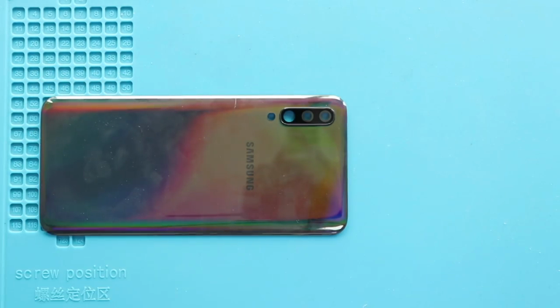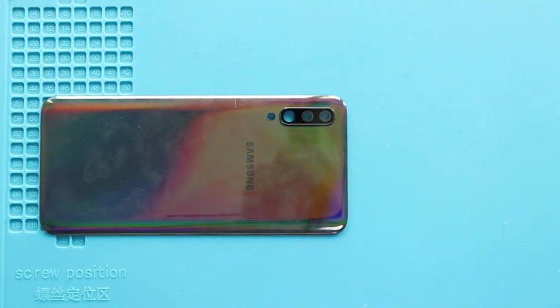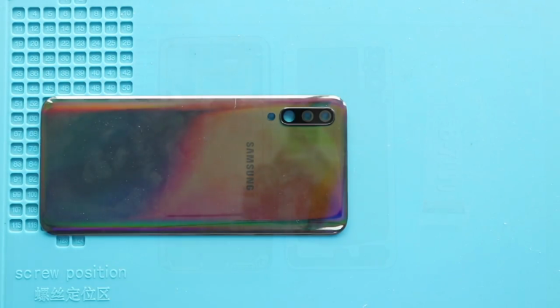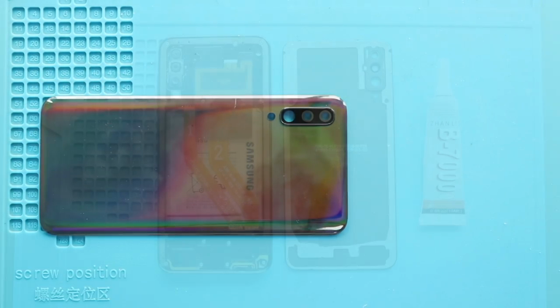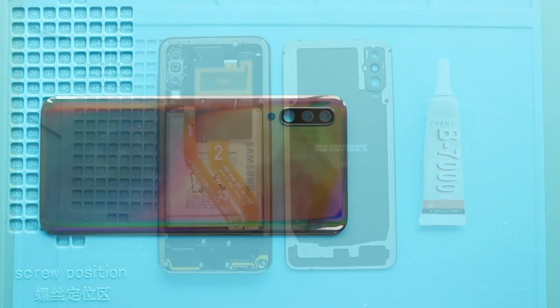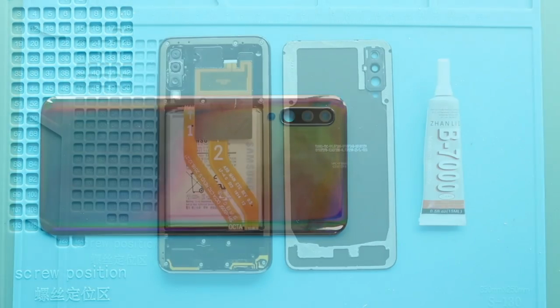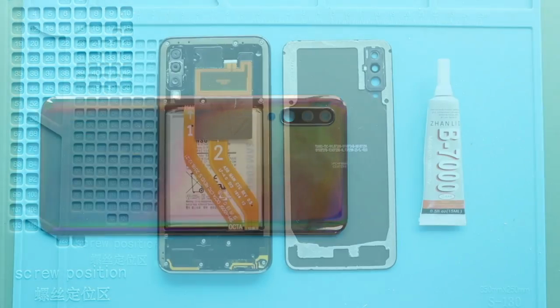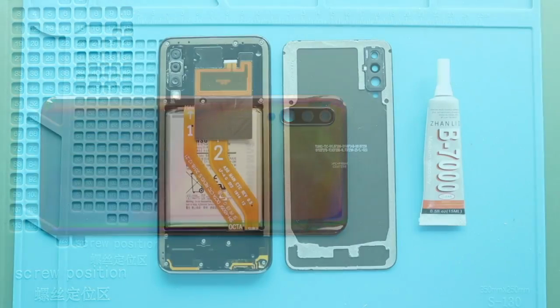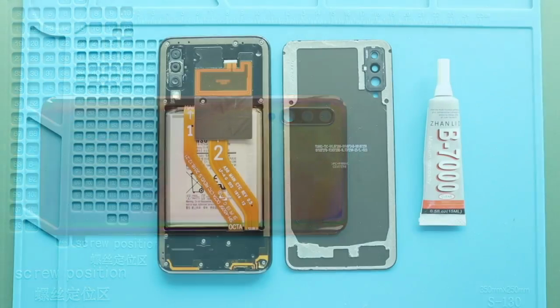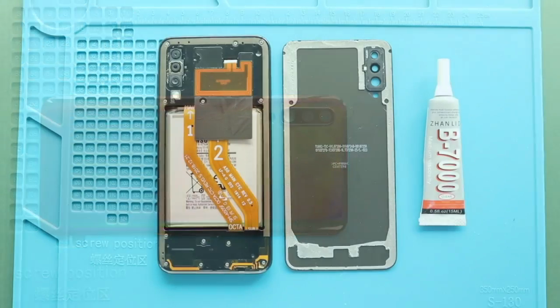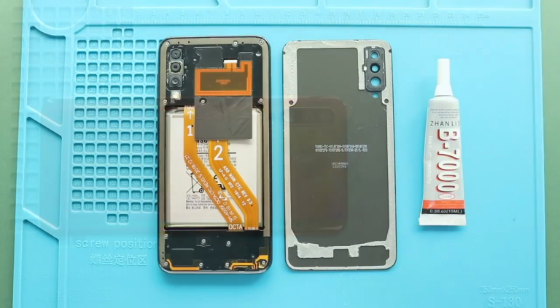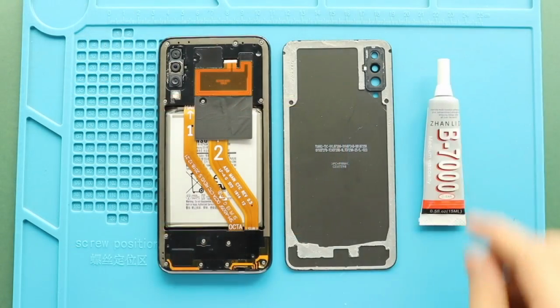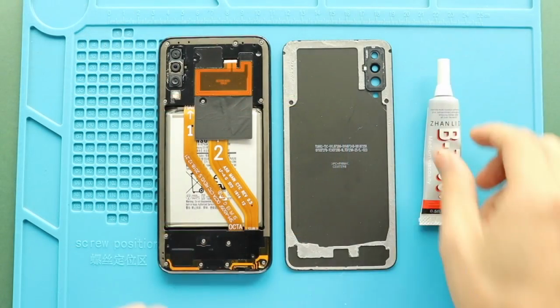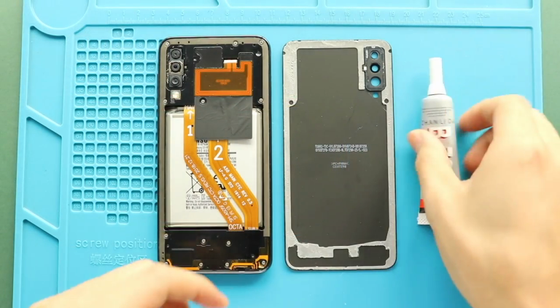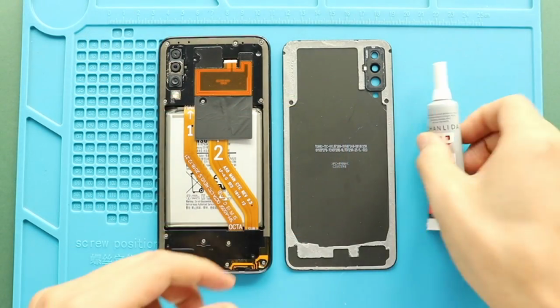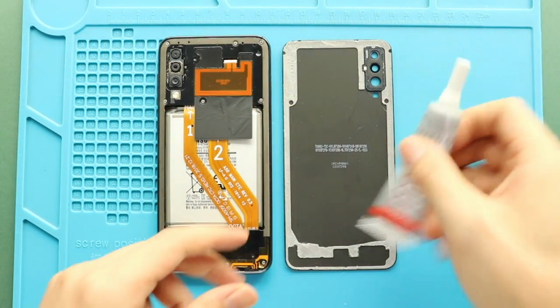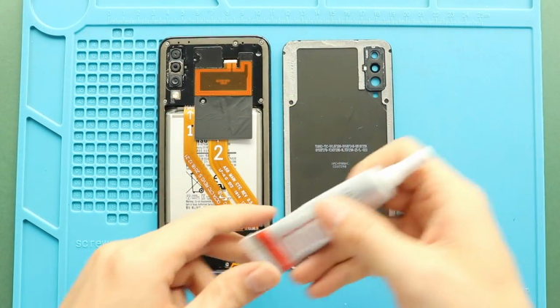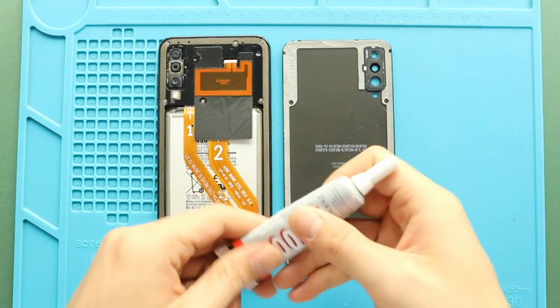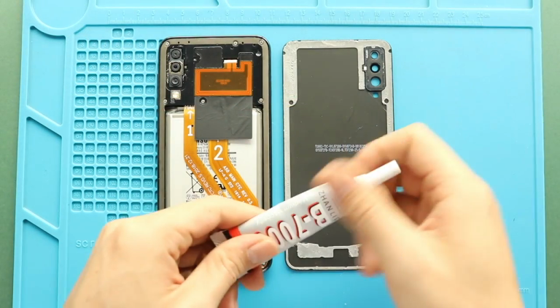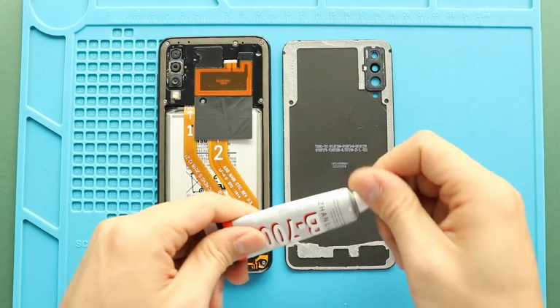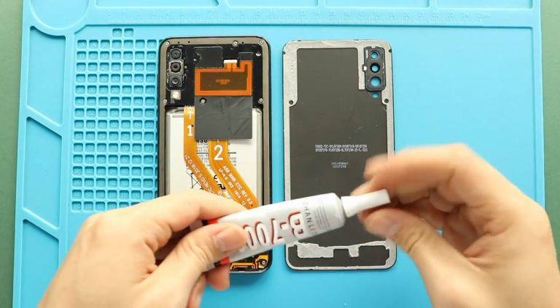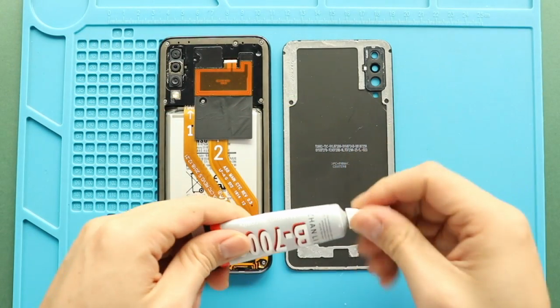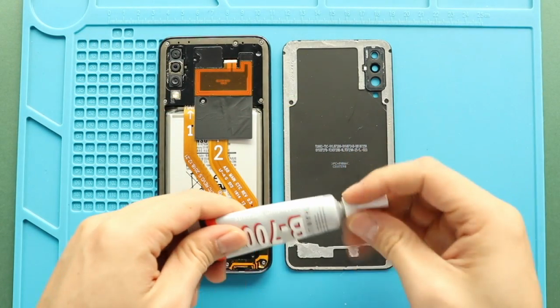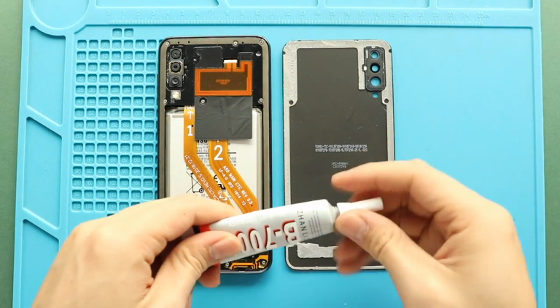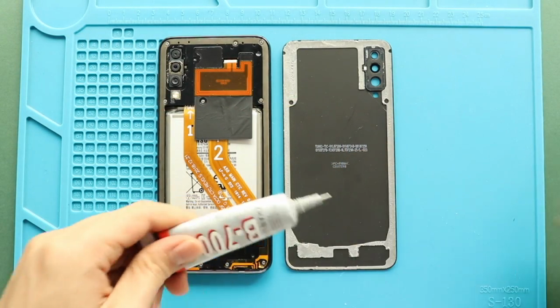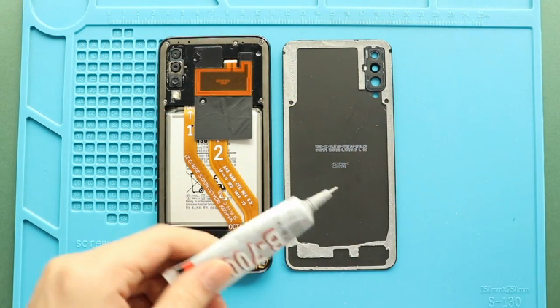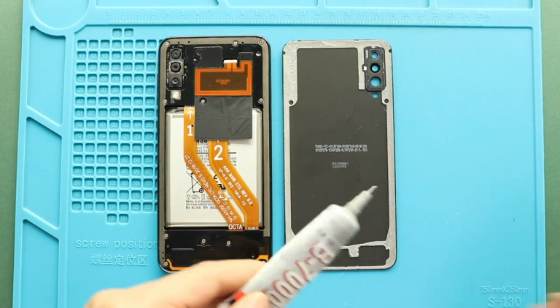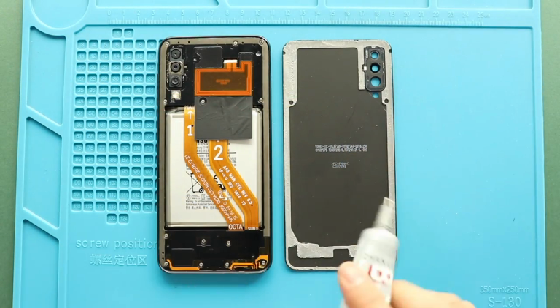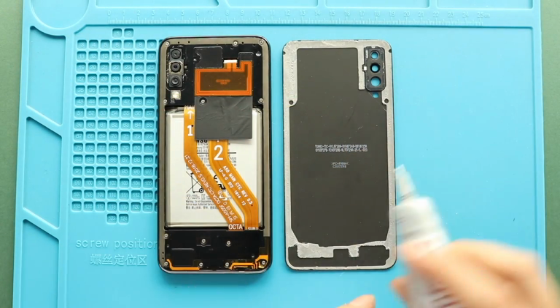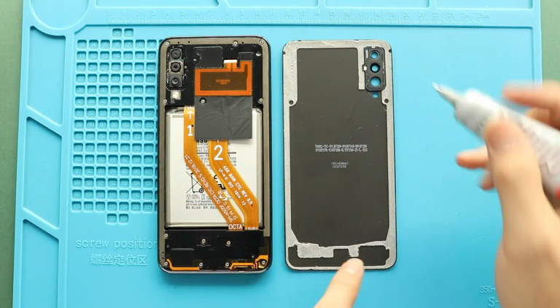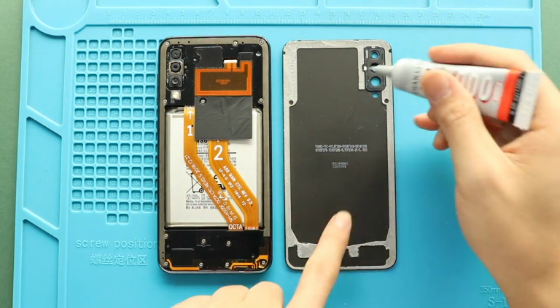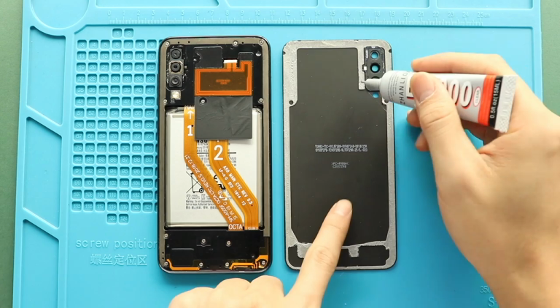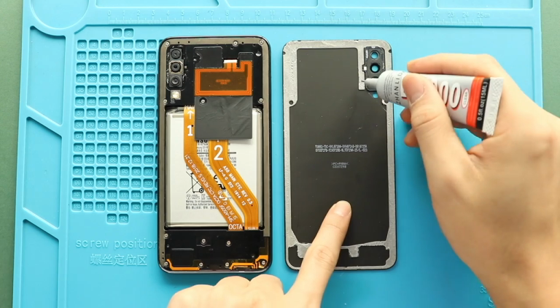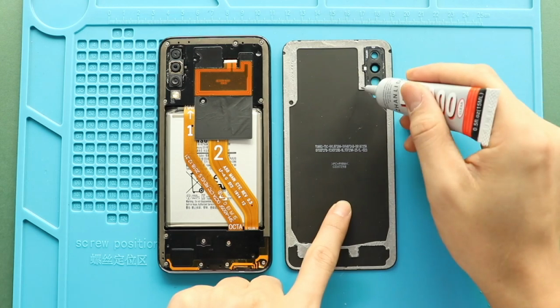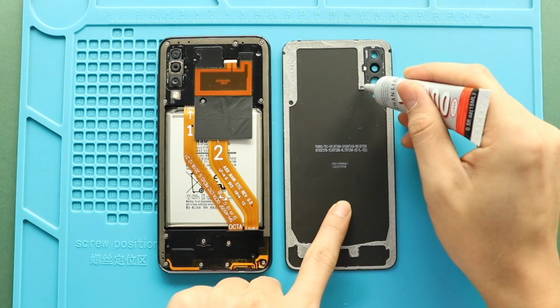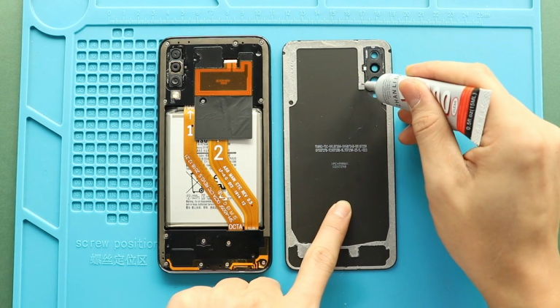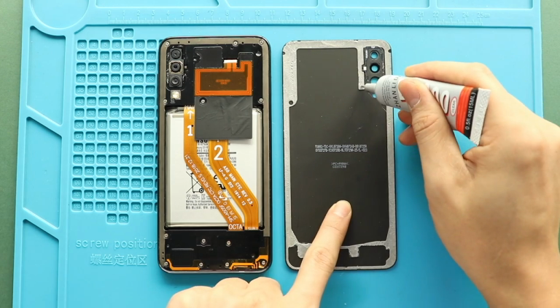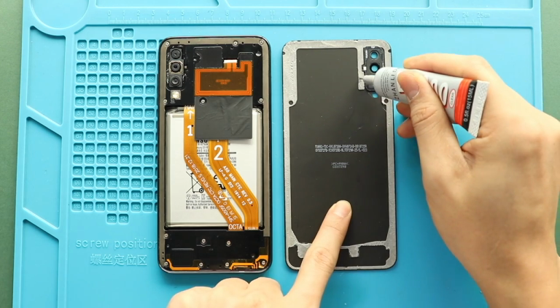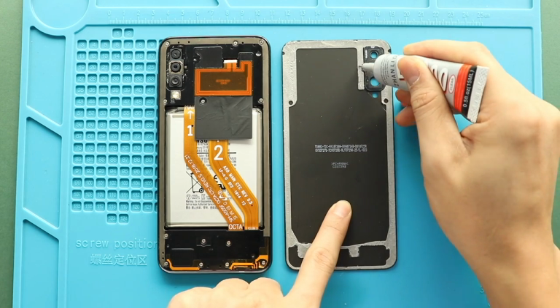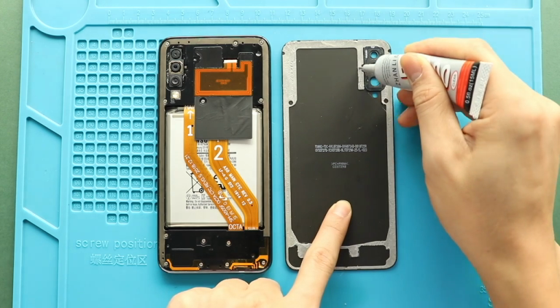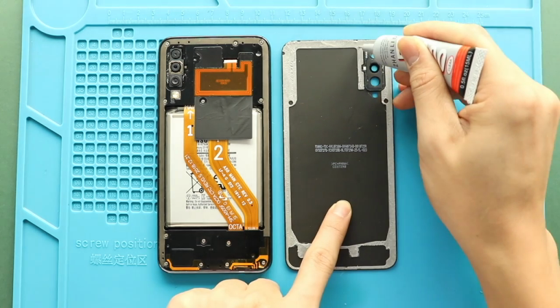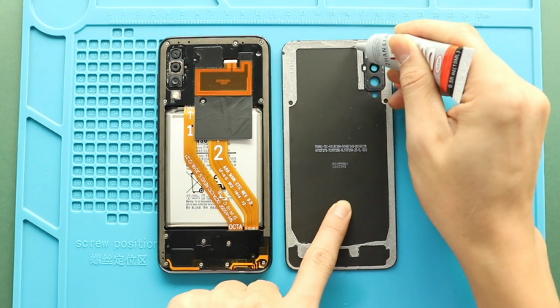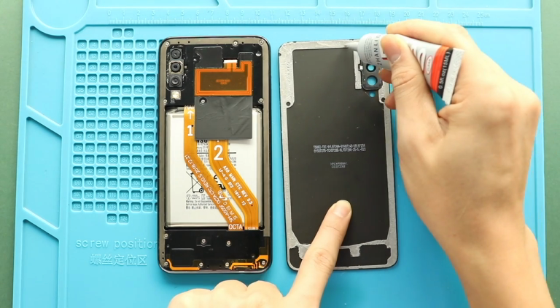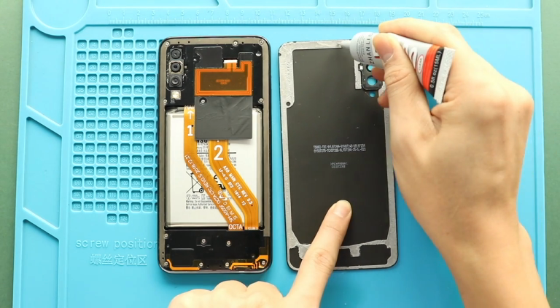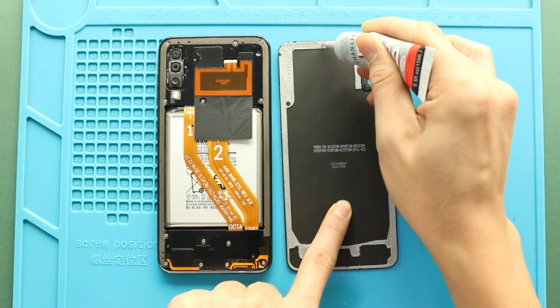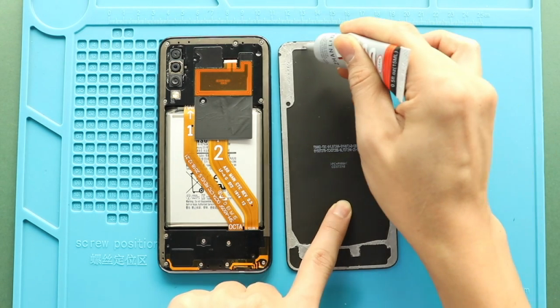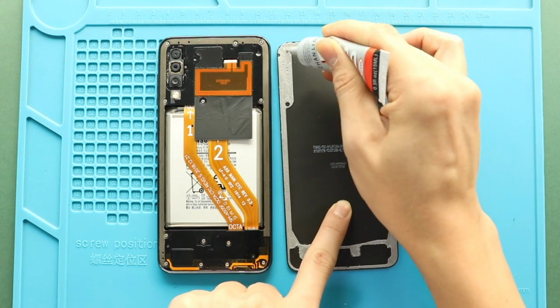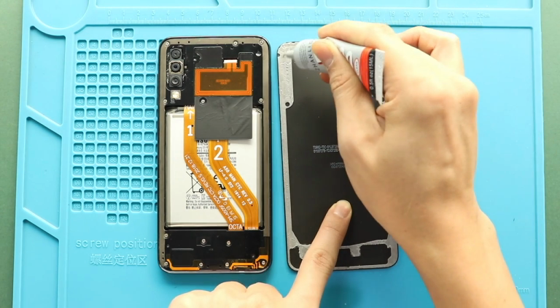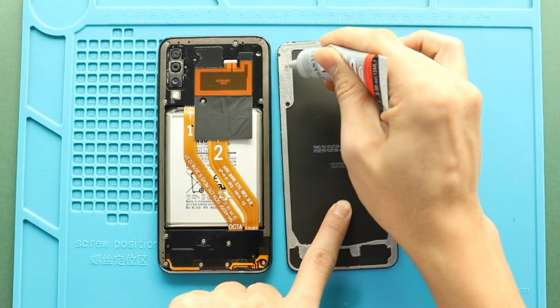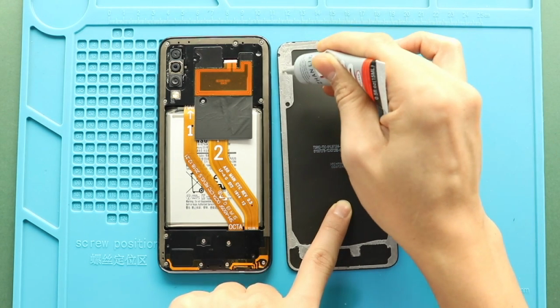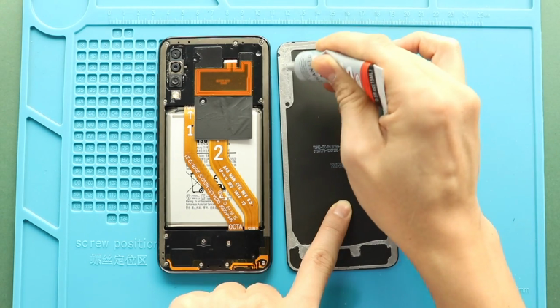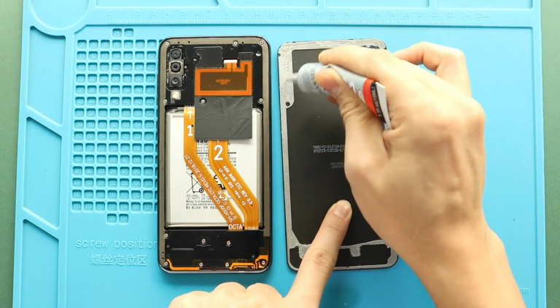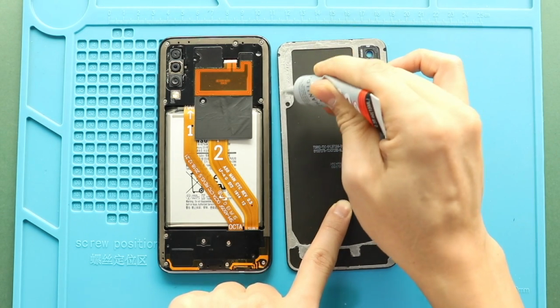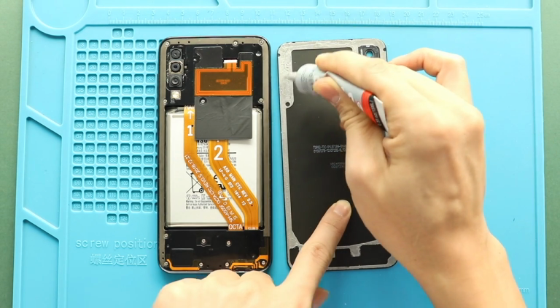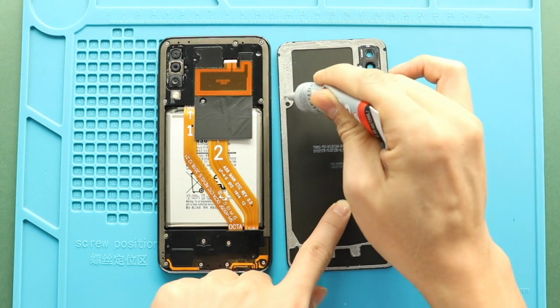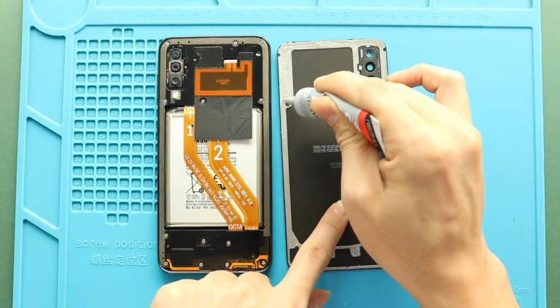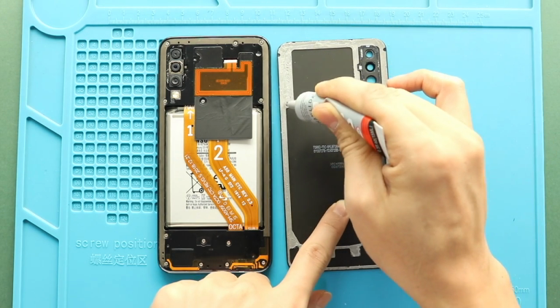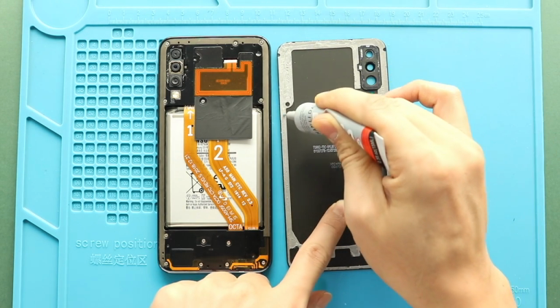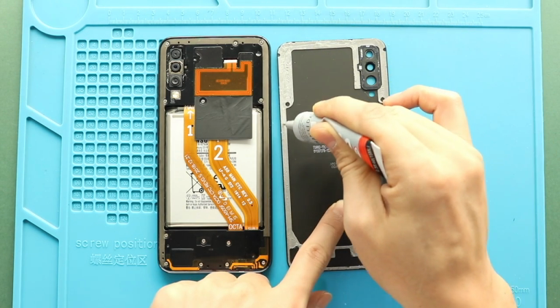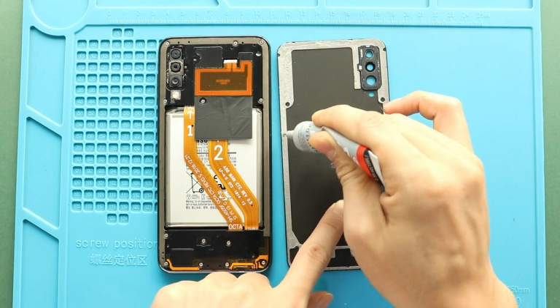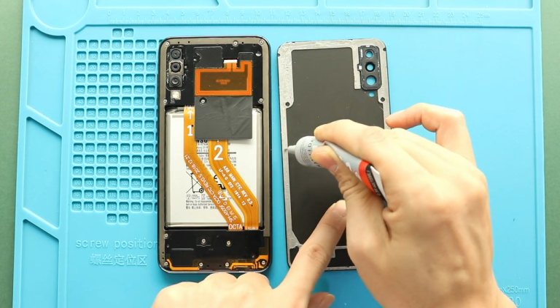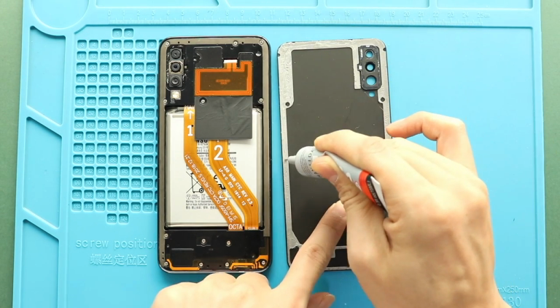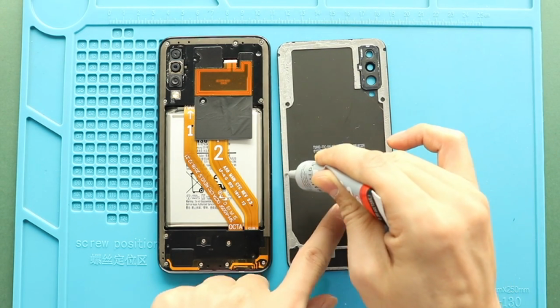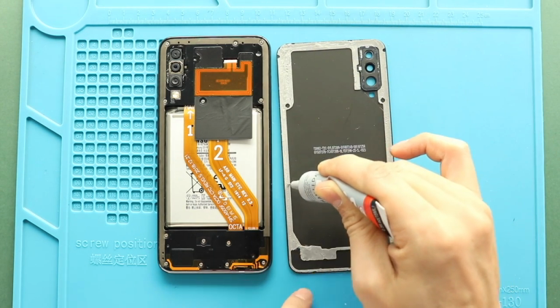Next, before installing the main back cover, make sure it has enough glue on it. If not, use B7000 glue or new double-sided back cover adhesive.